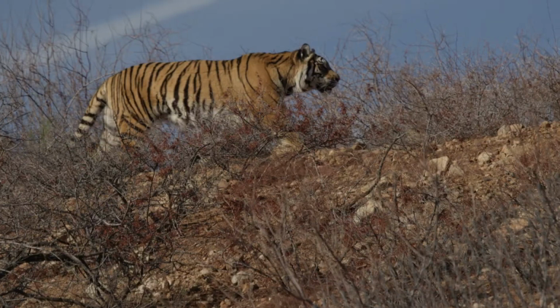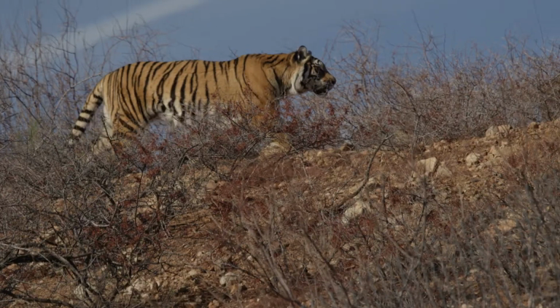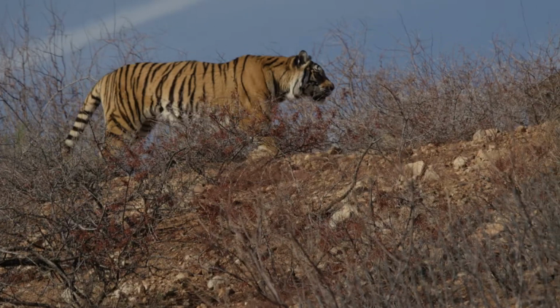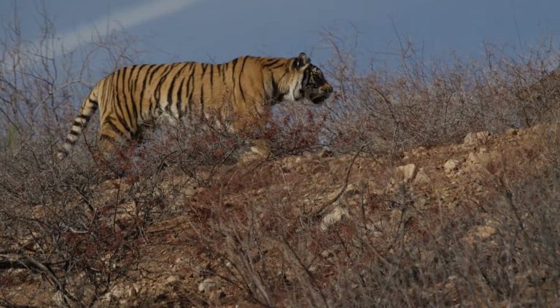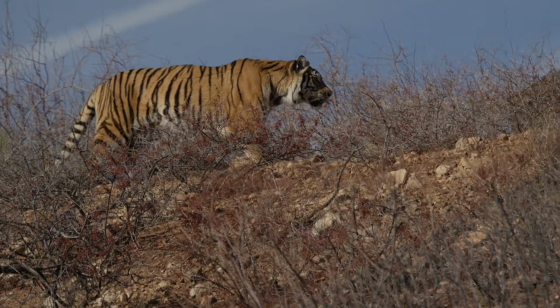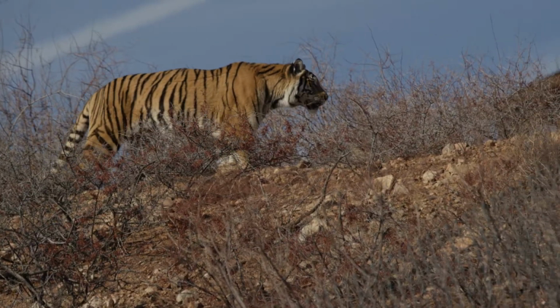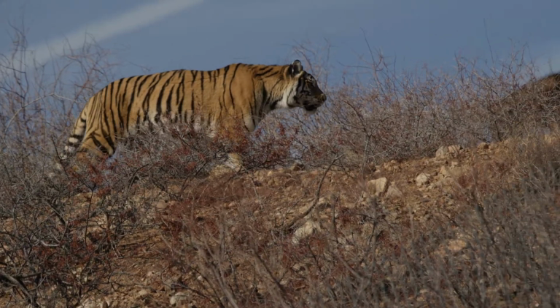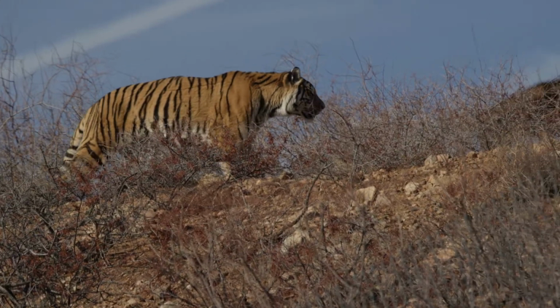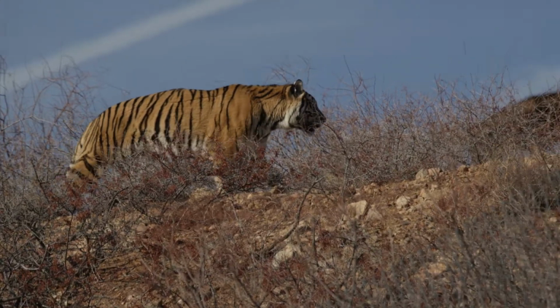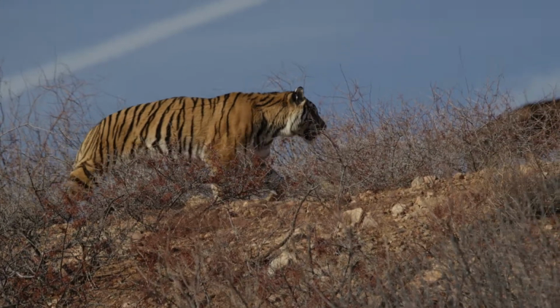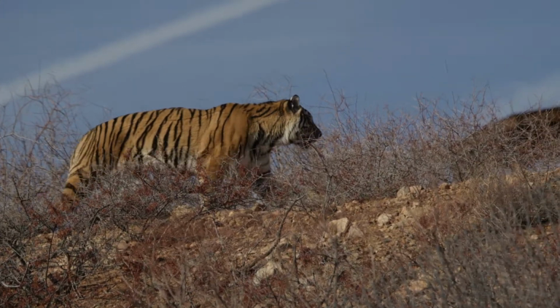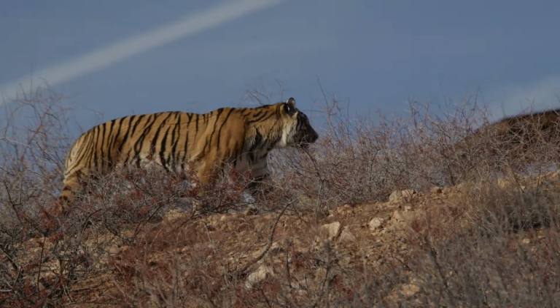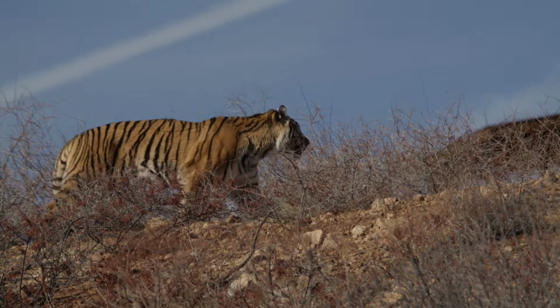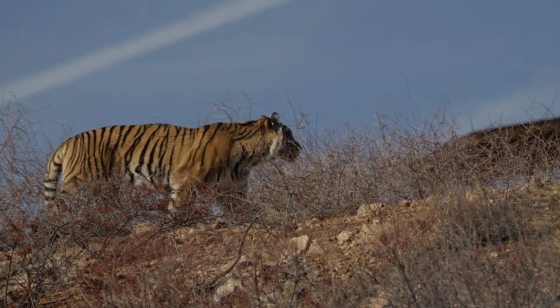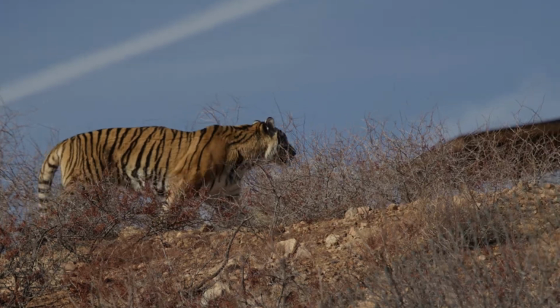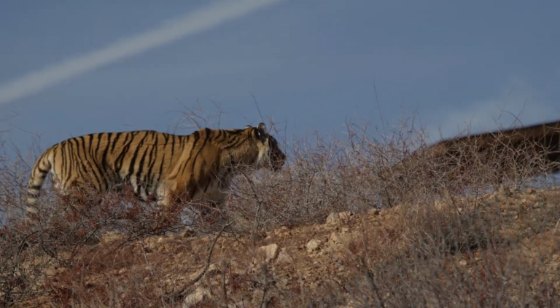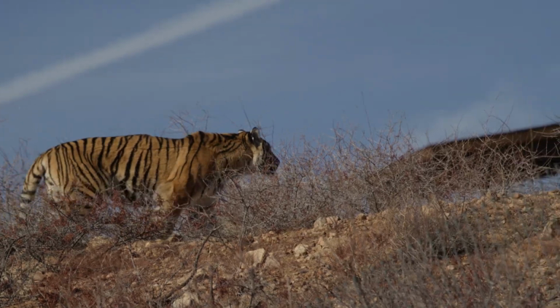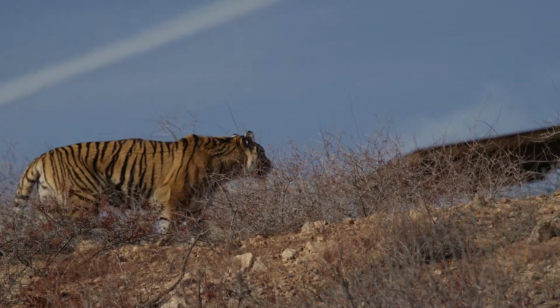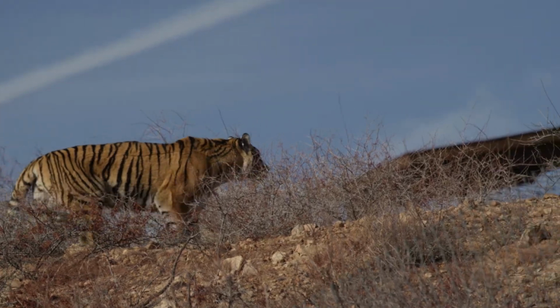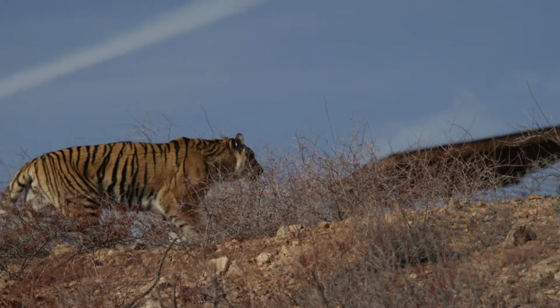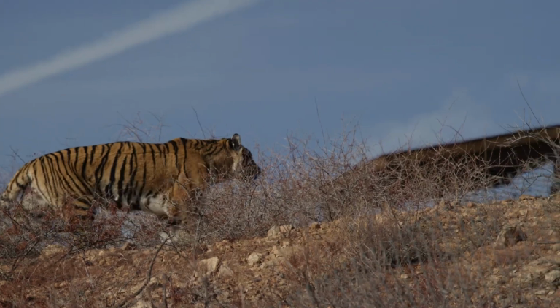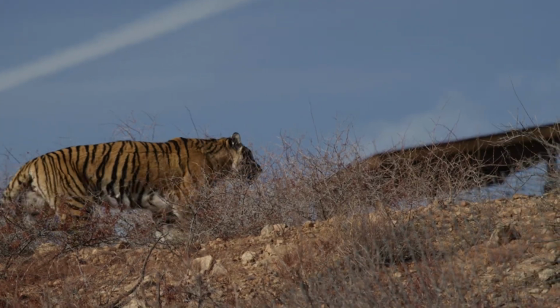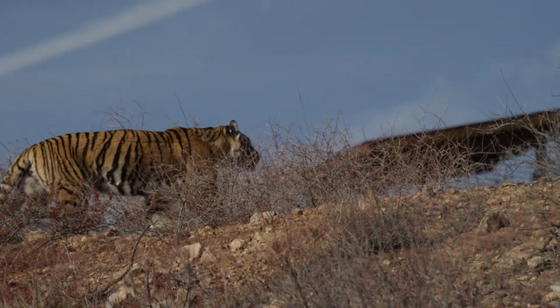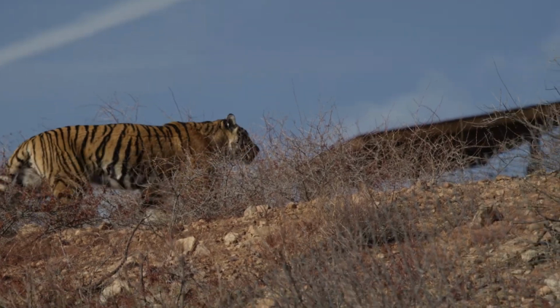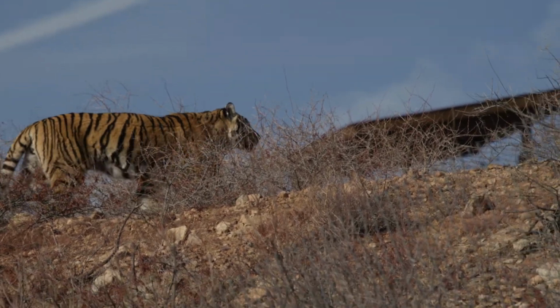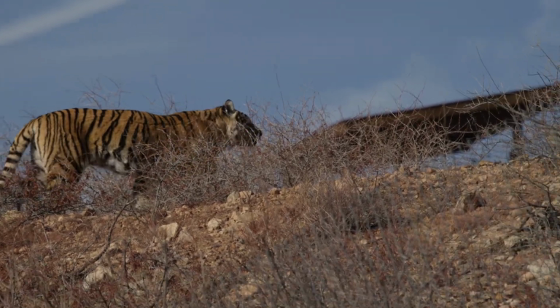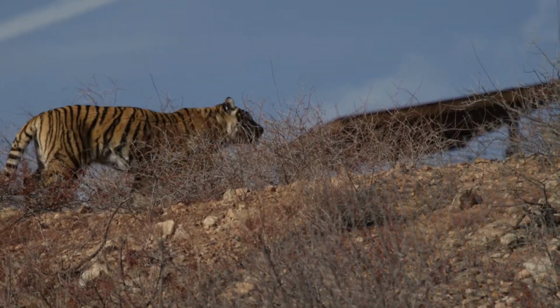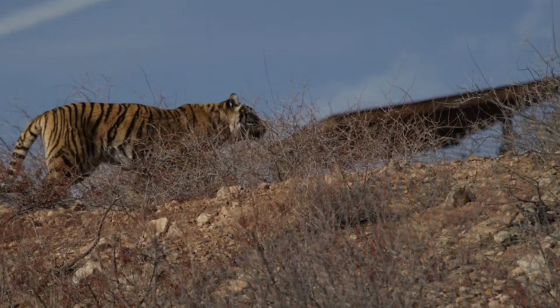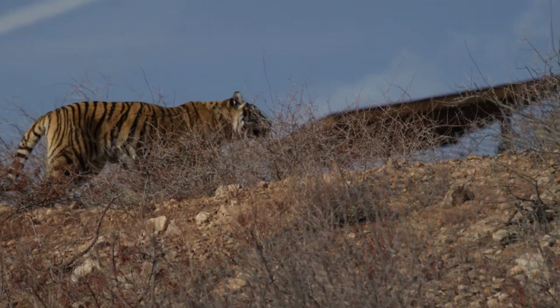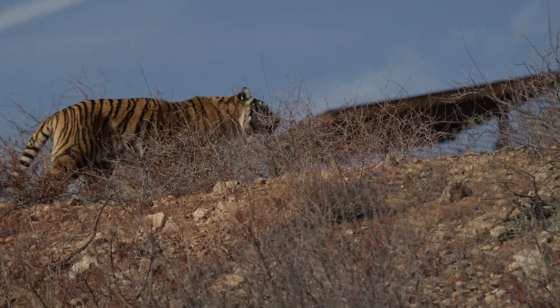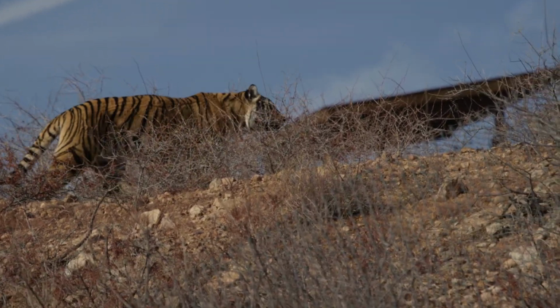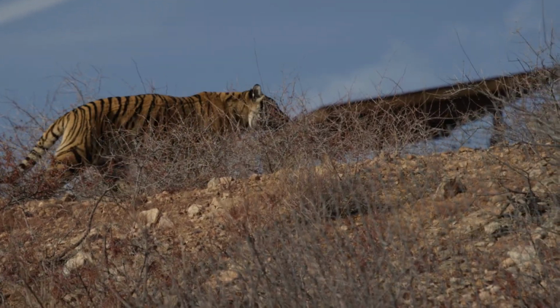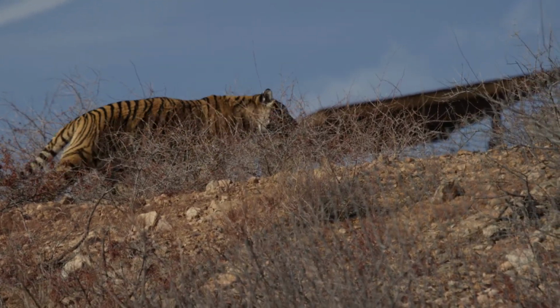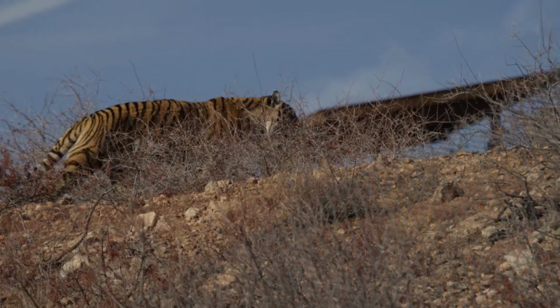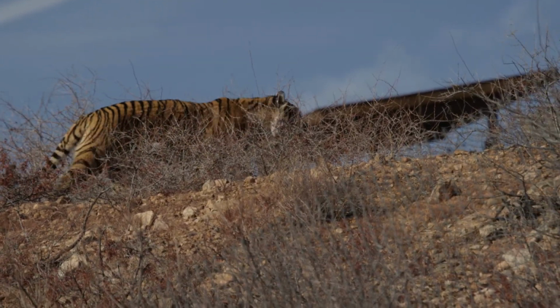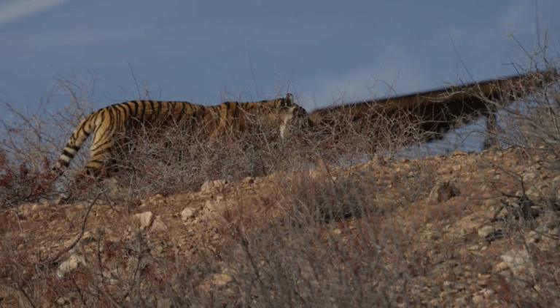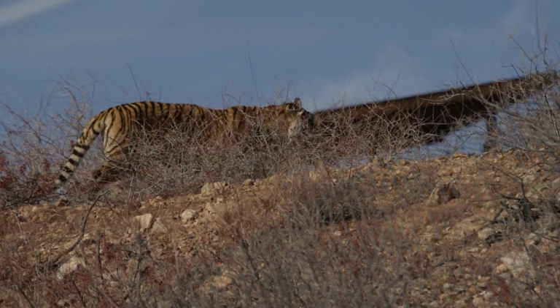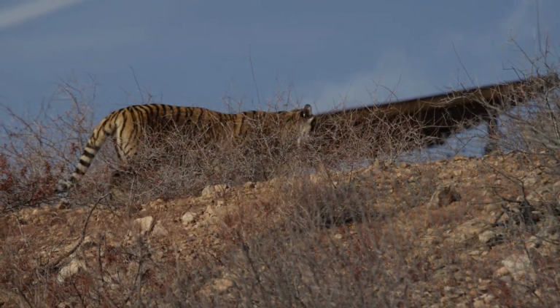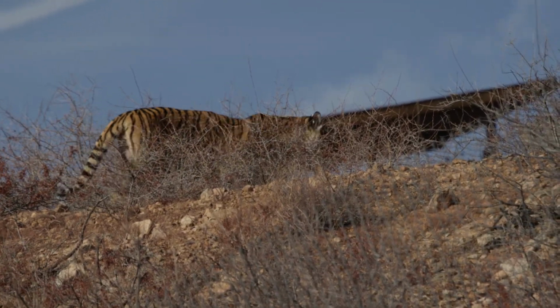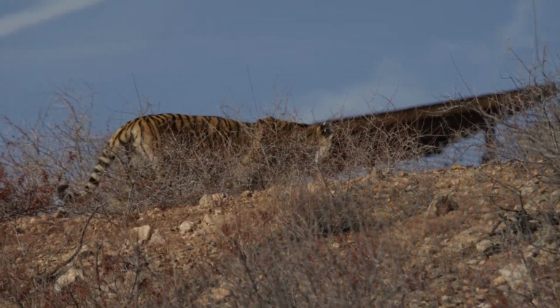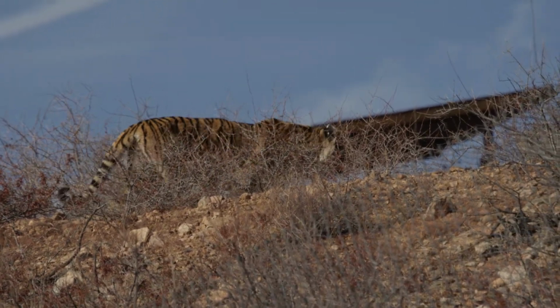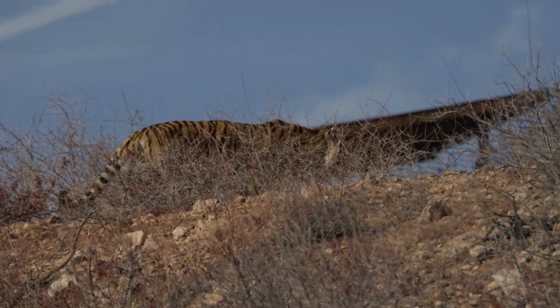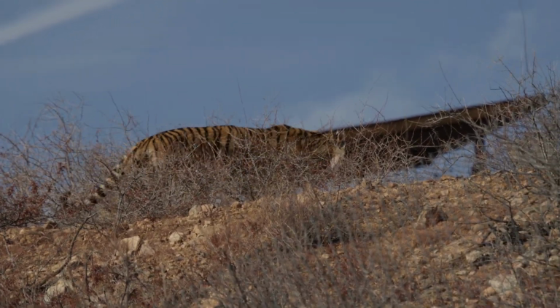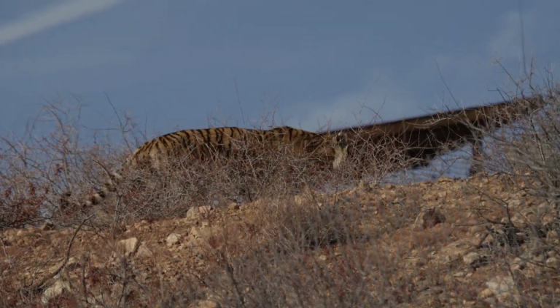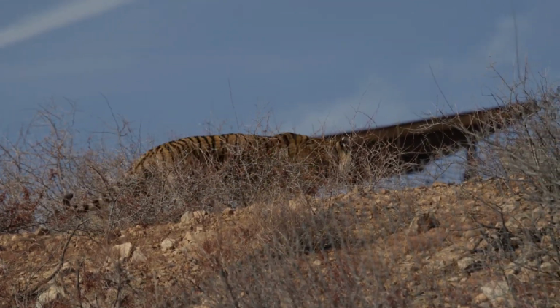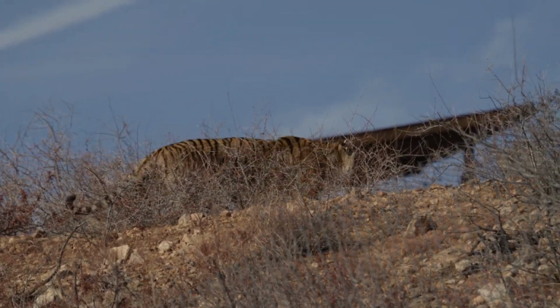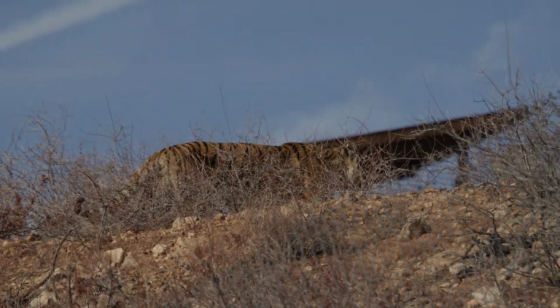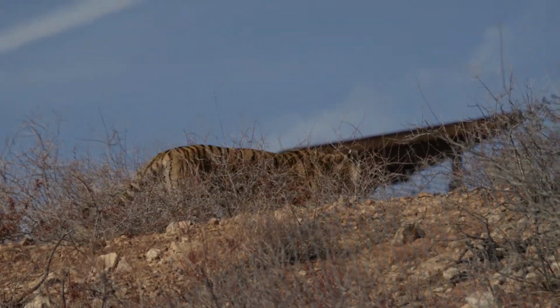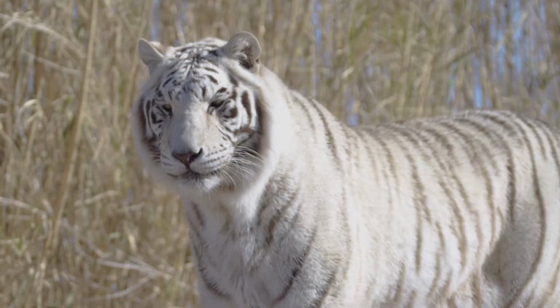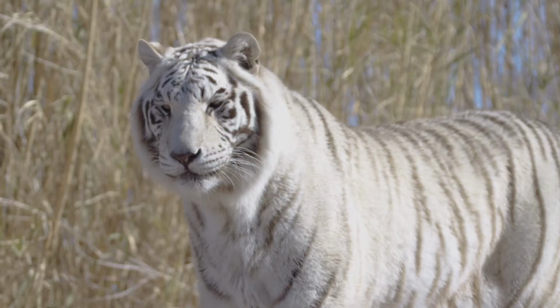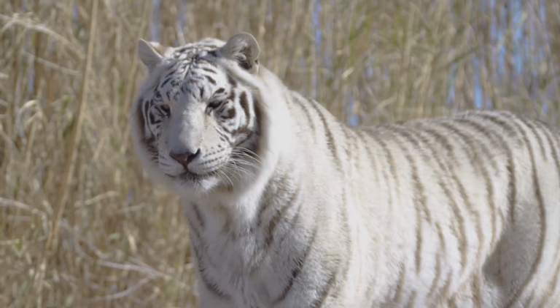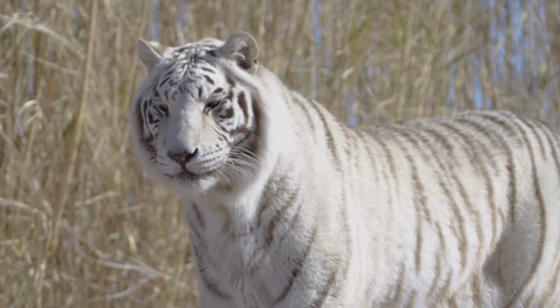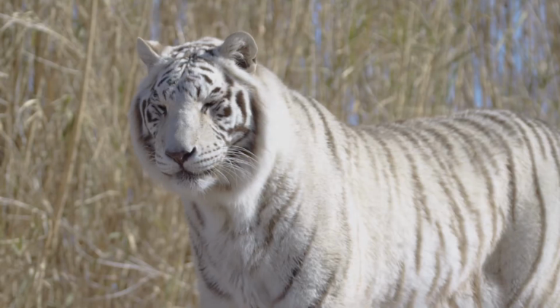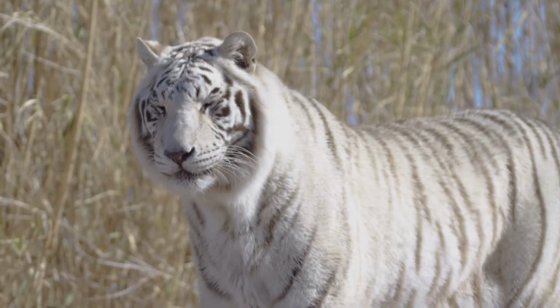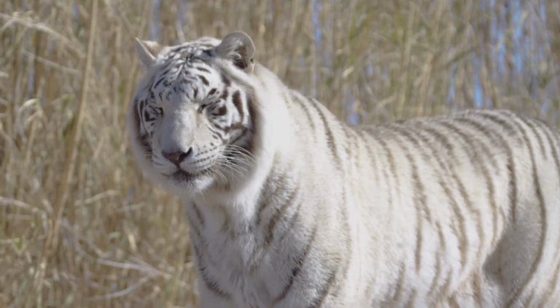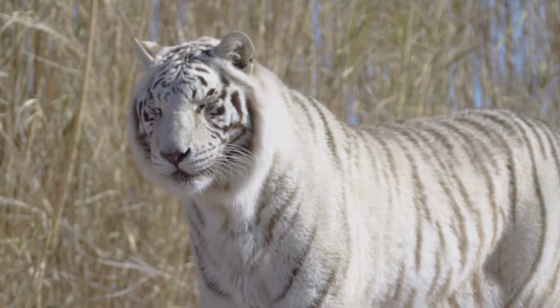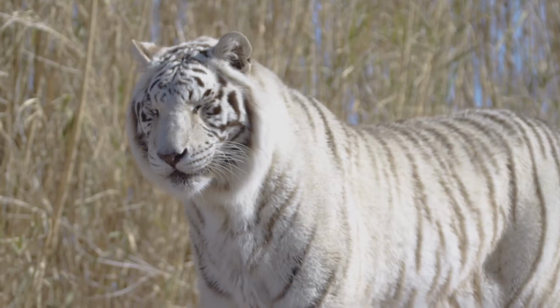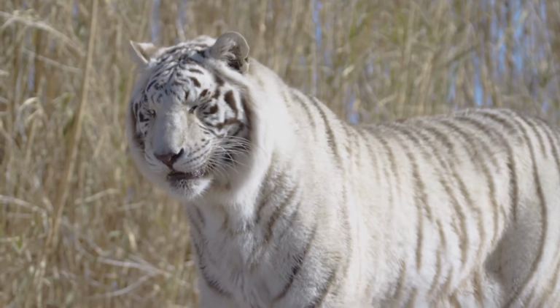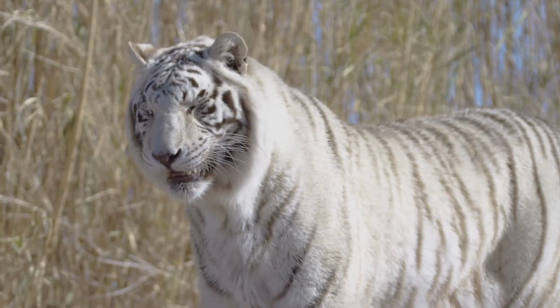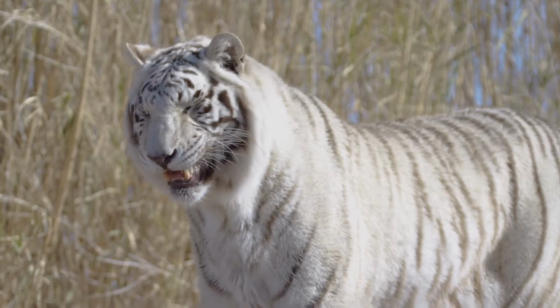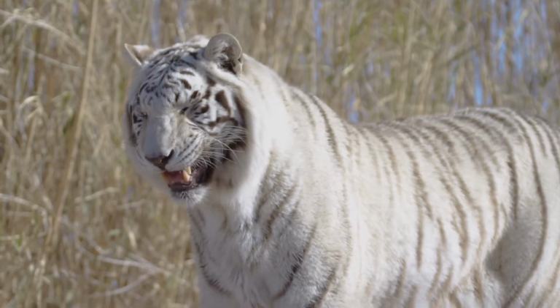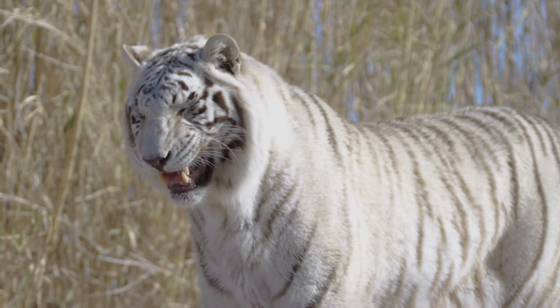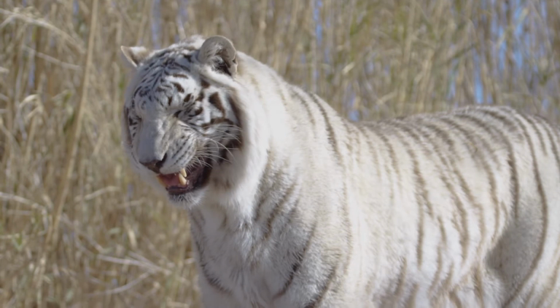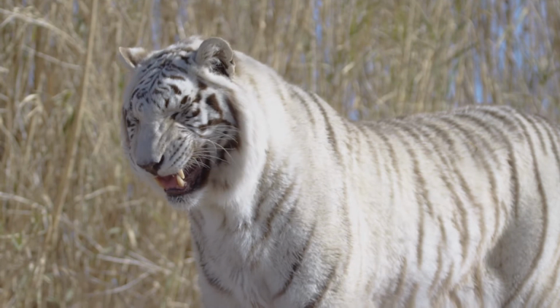And those stripes are as unique to a tiger as even a human fingerprint. No two tigers are the same.